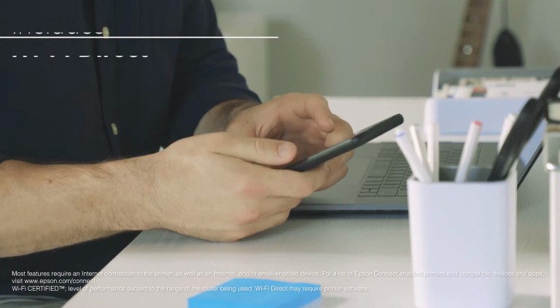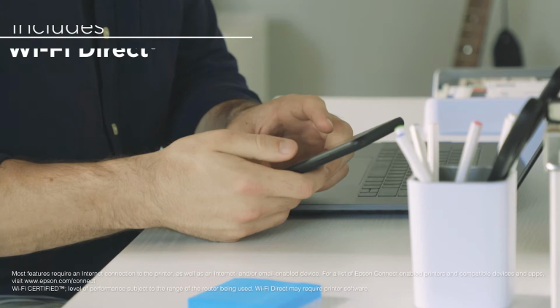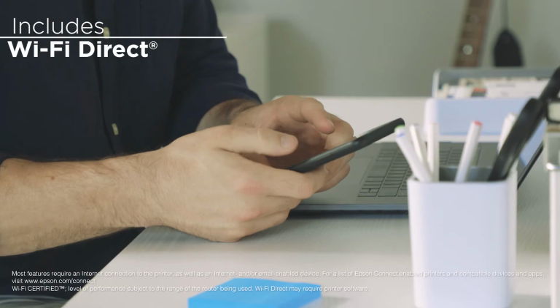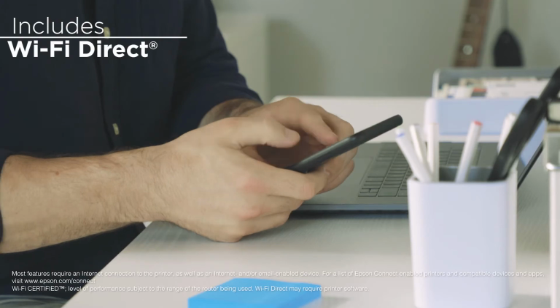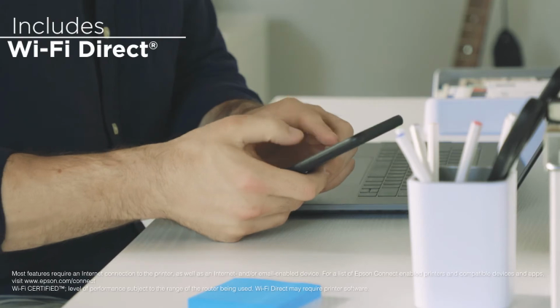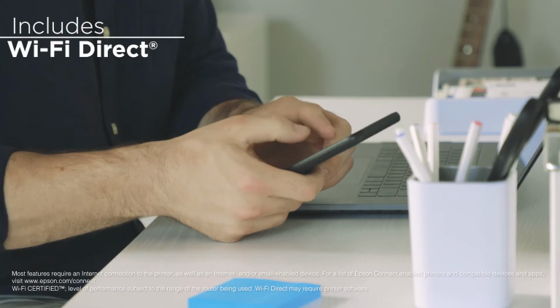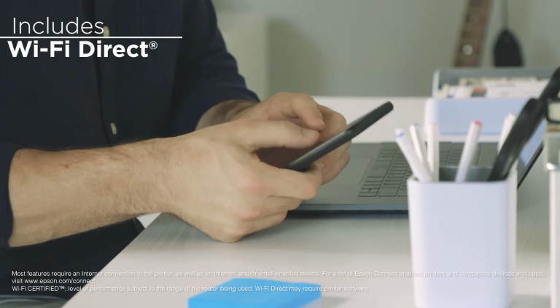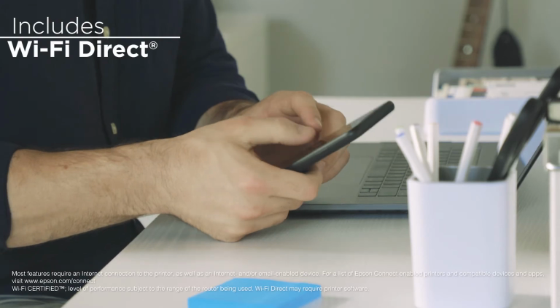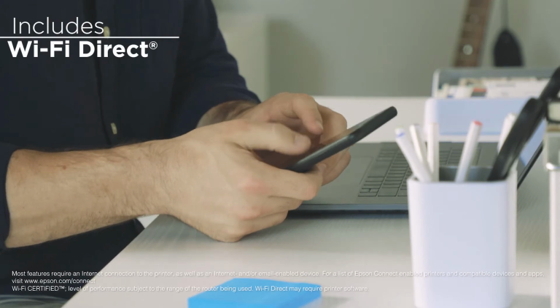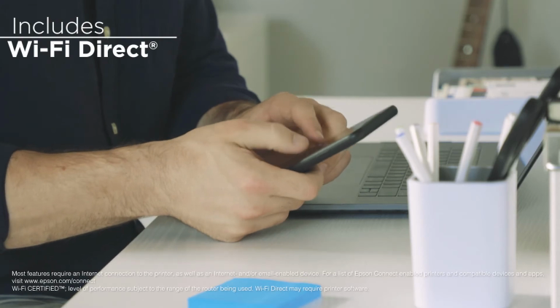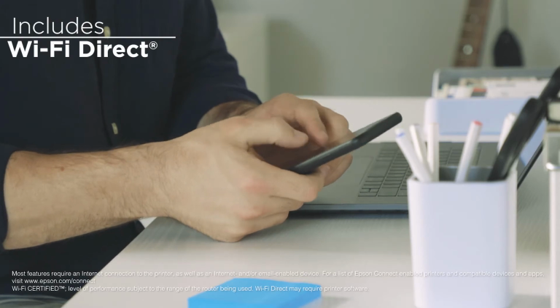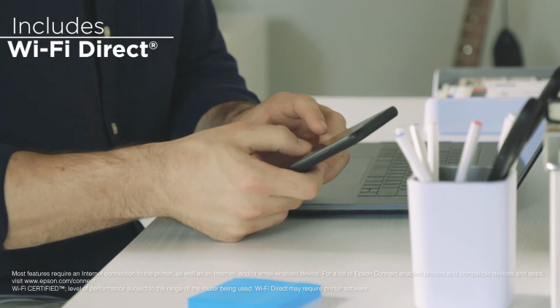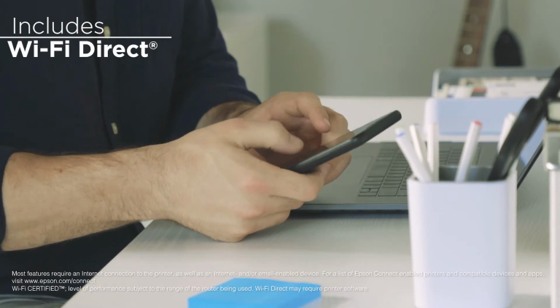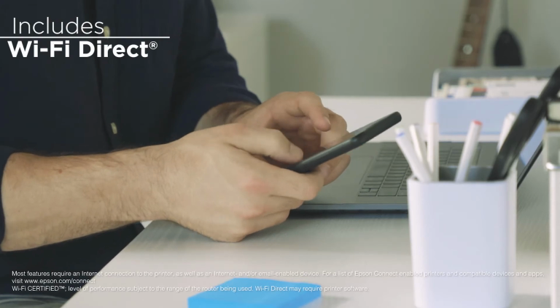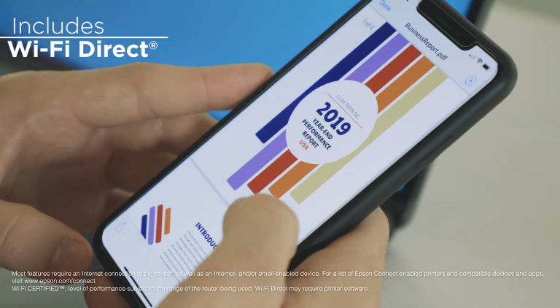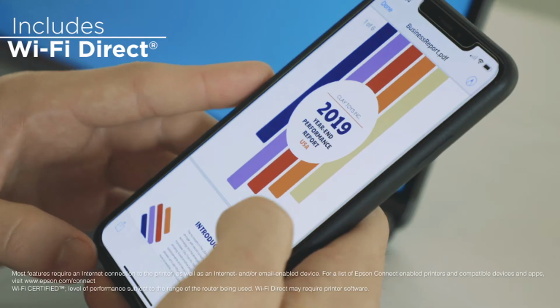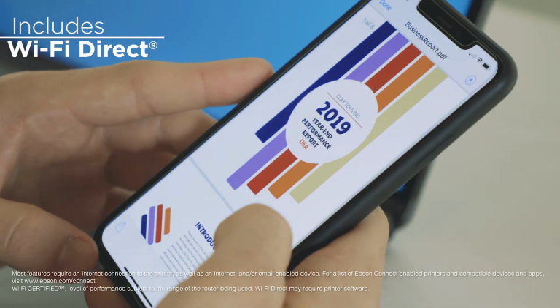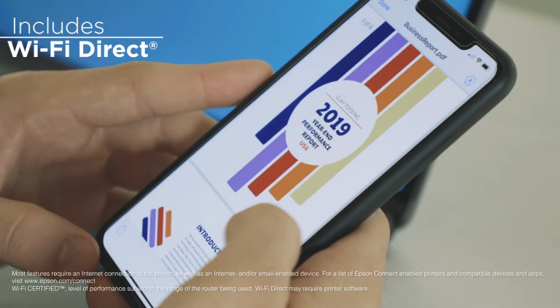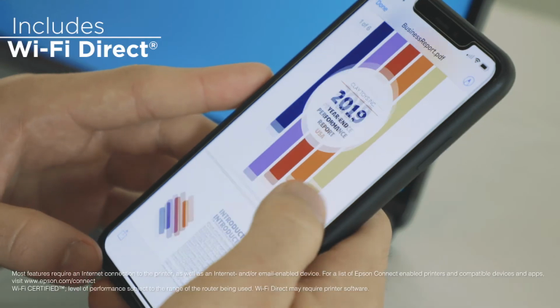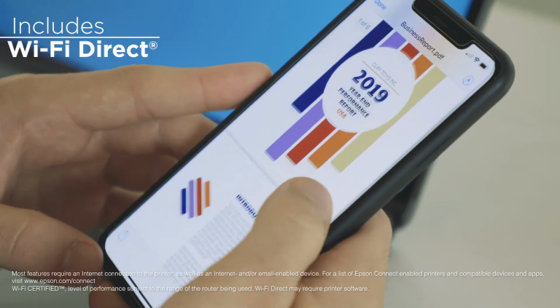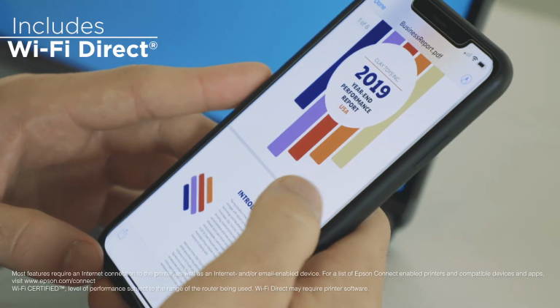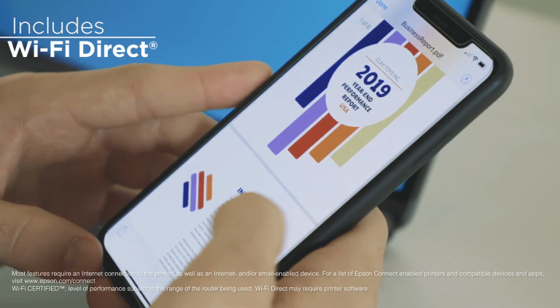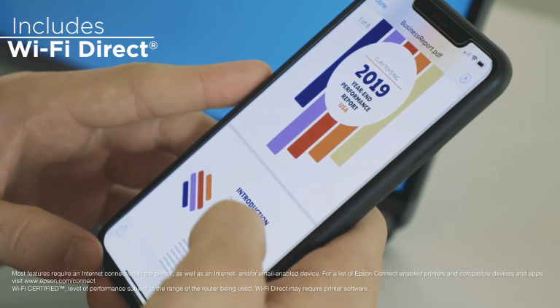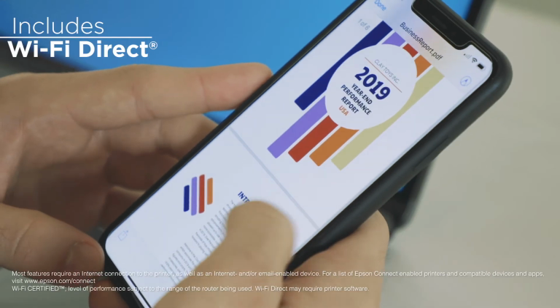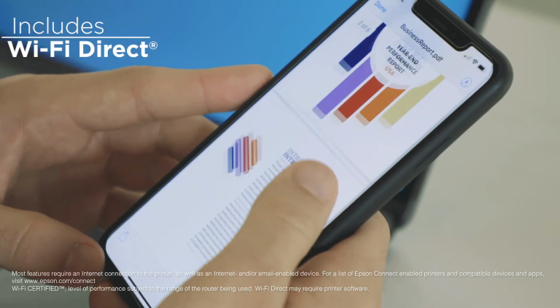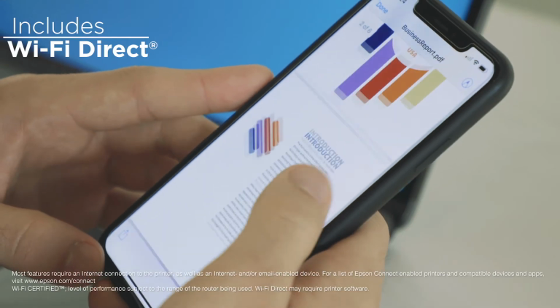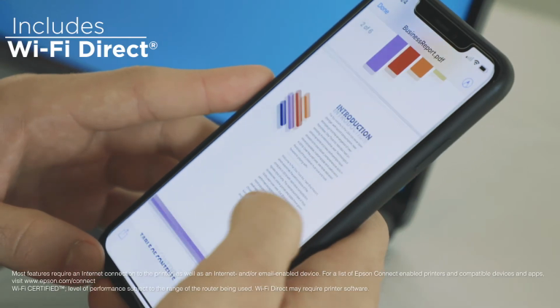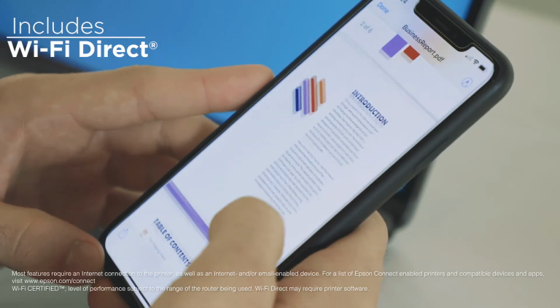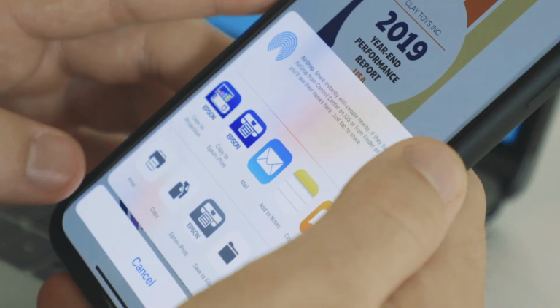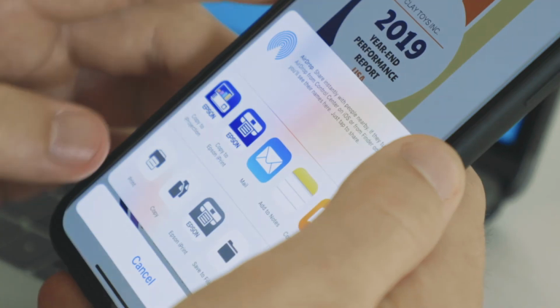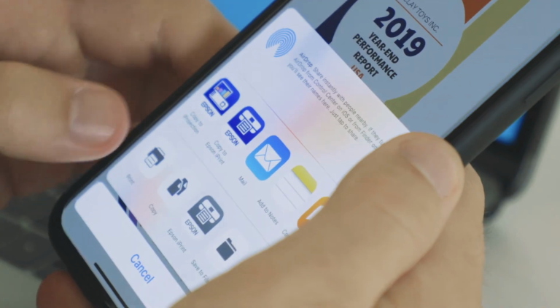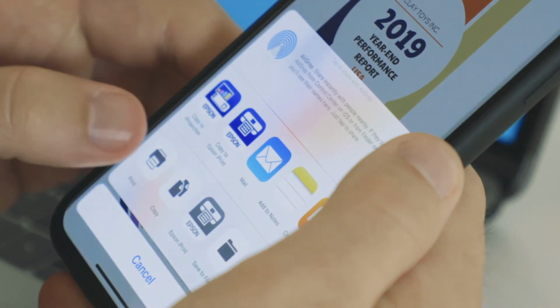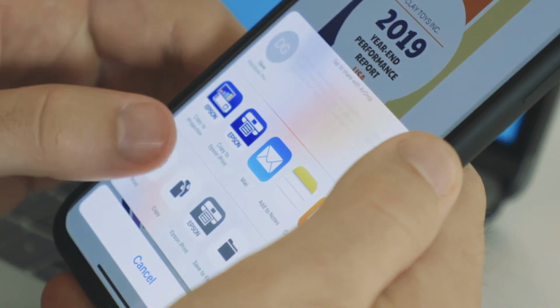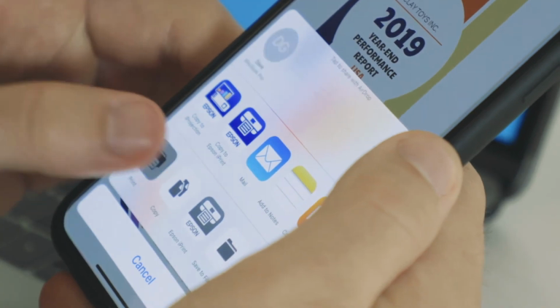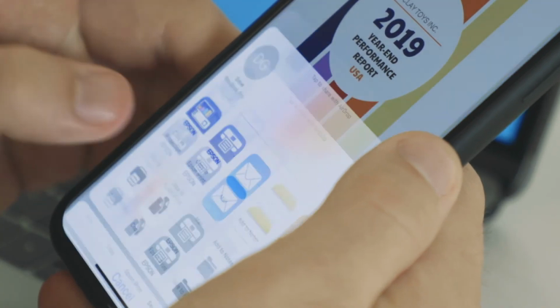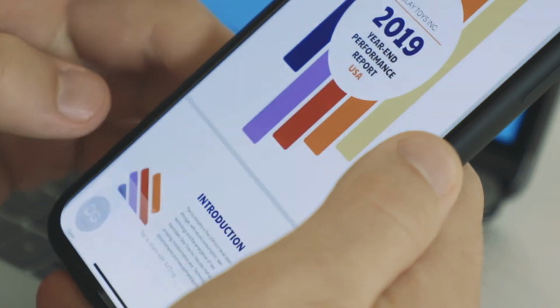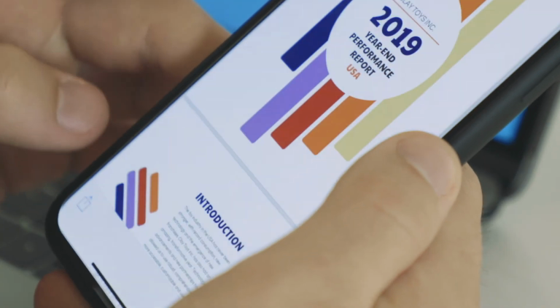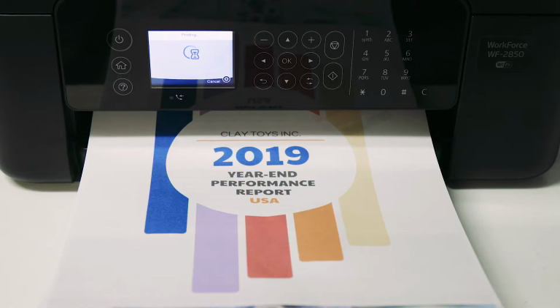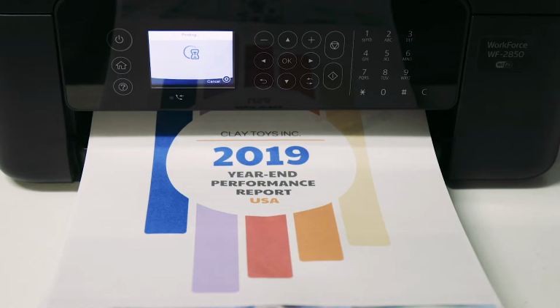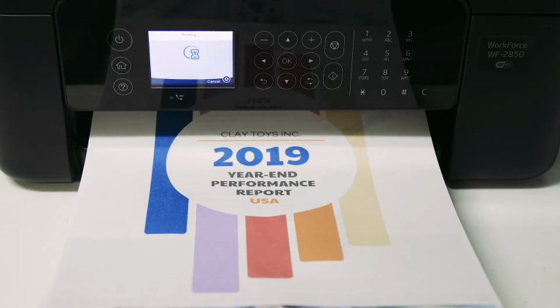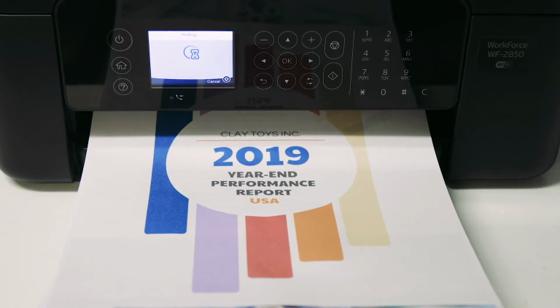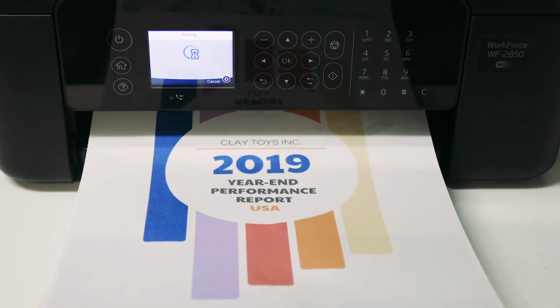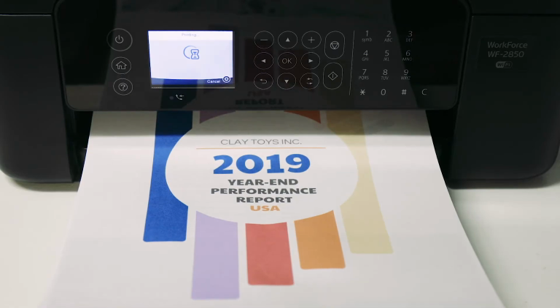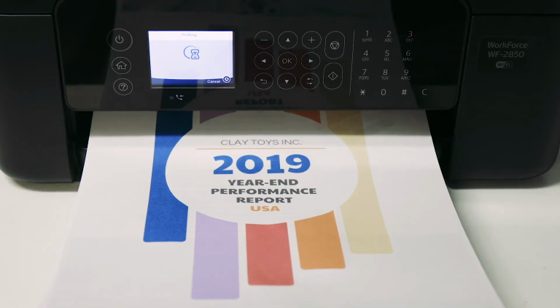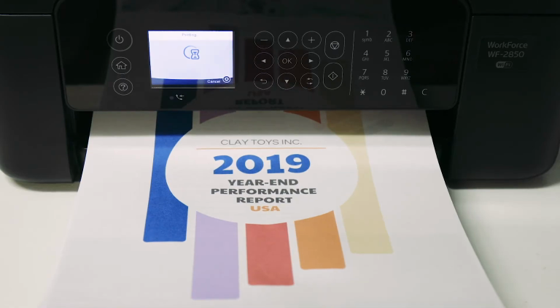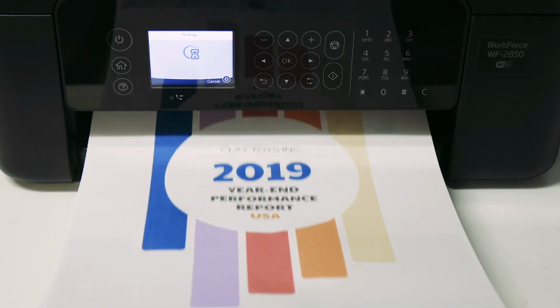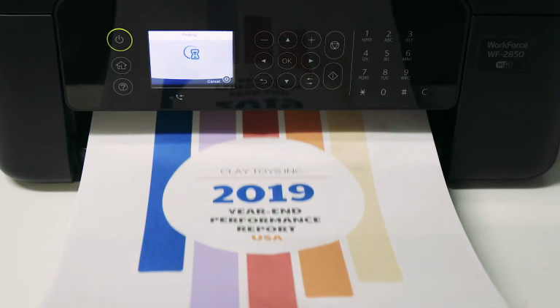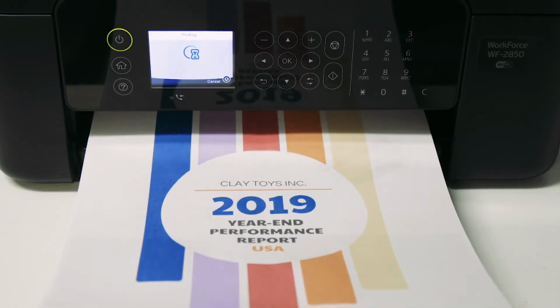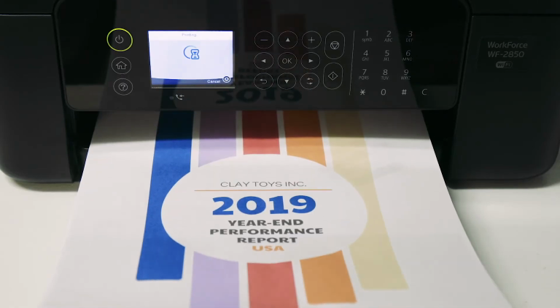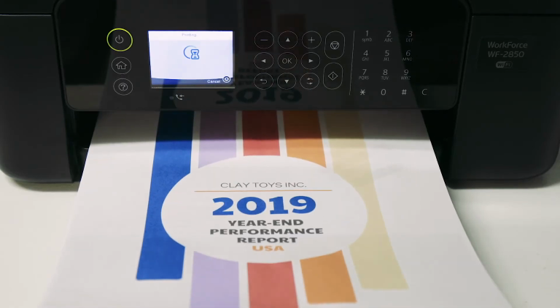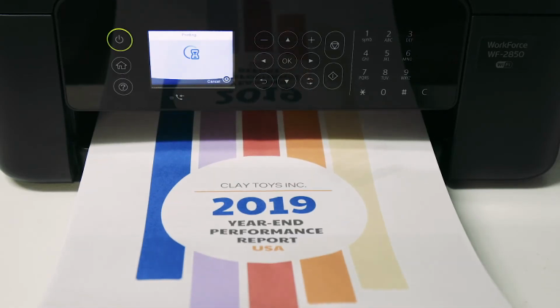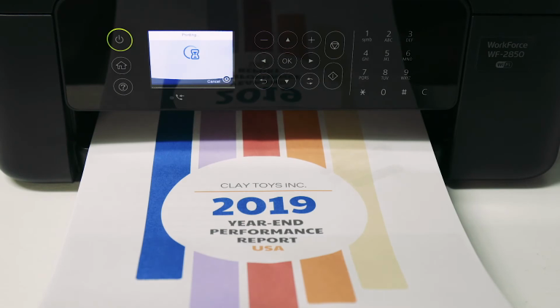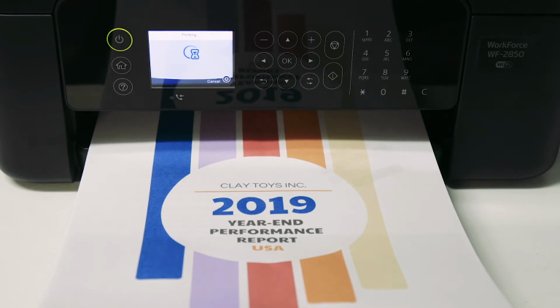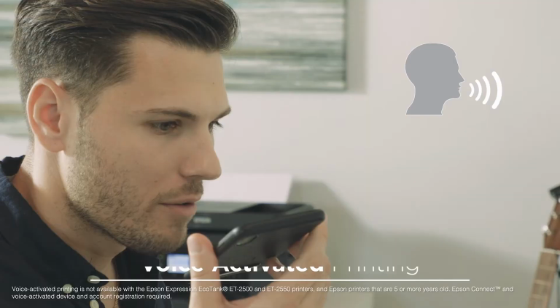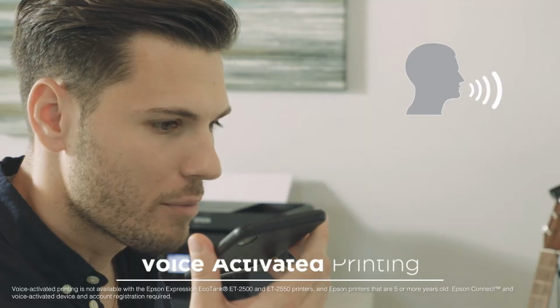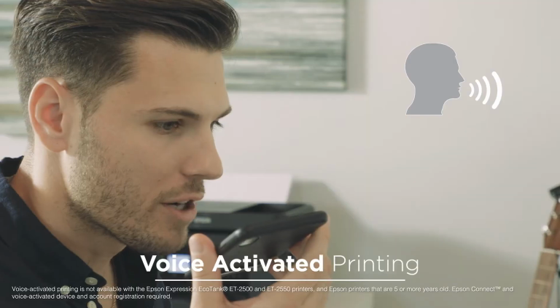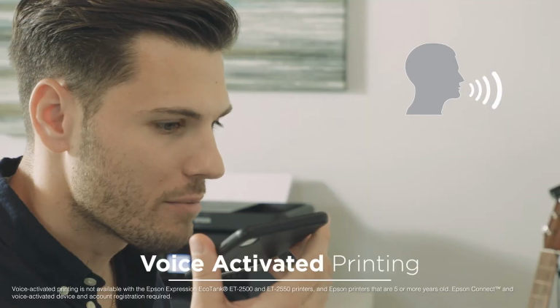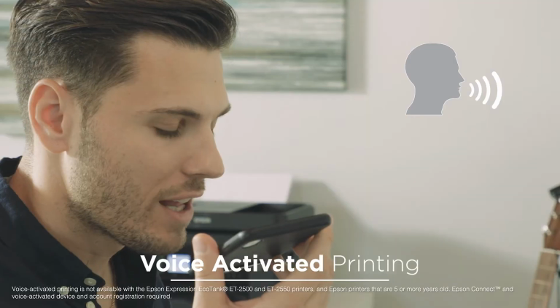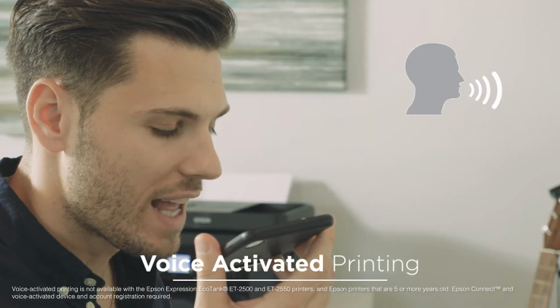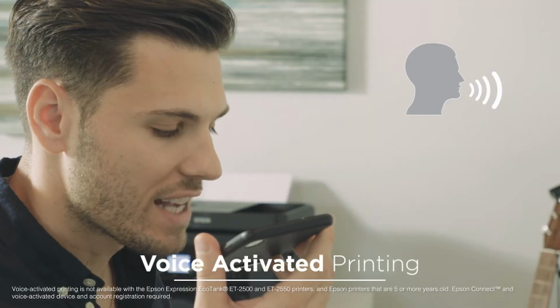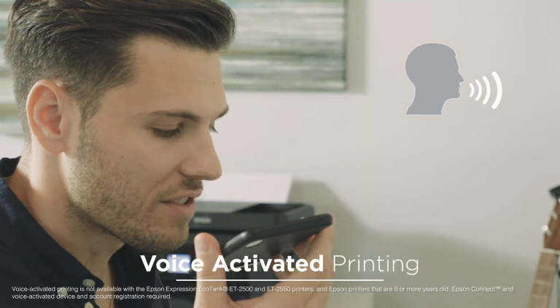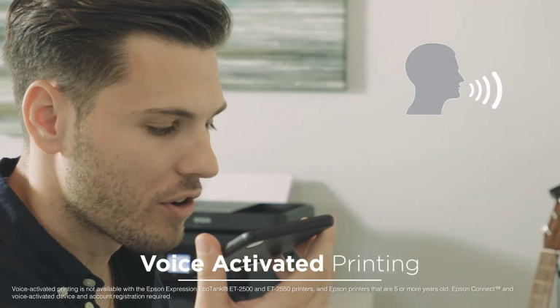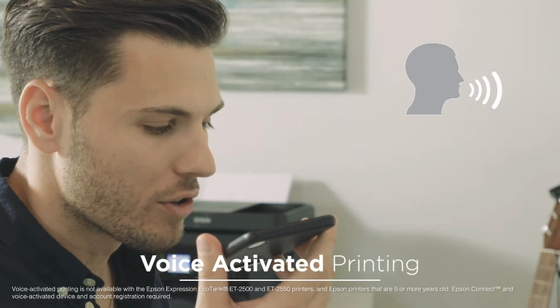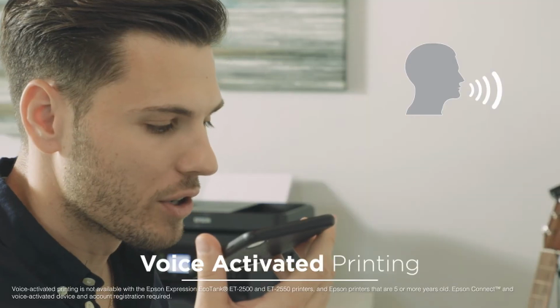You can even print wirelessly from your smartphone or tablet, or hands-free with voice-activated printing. Print my last photo.